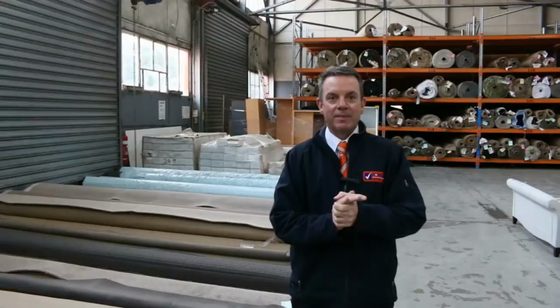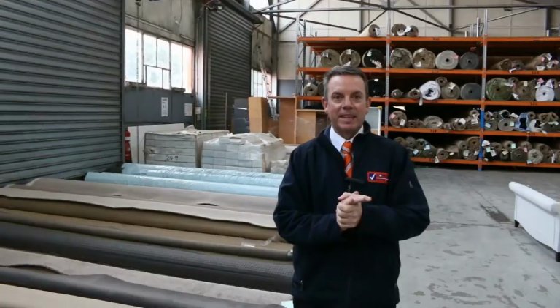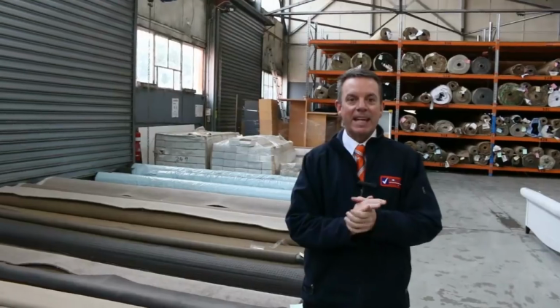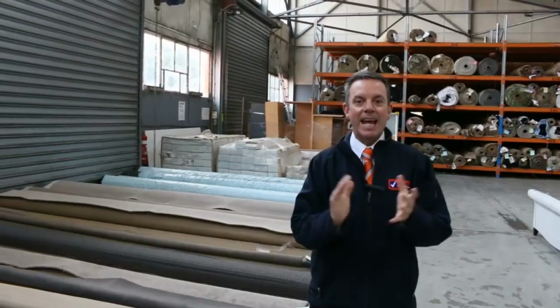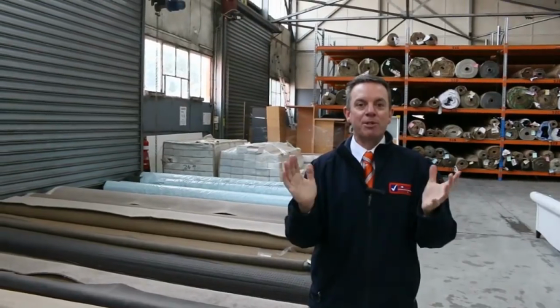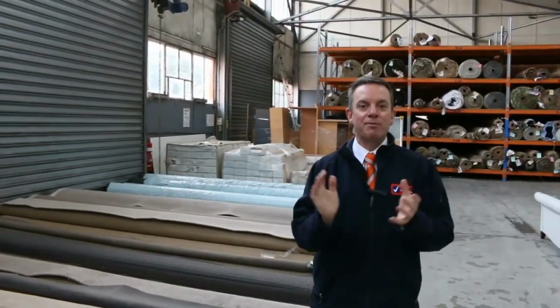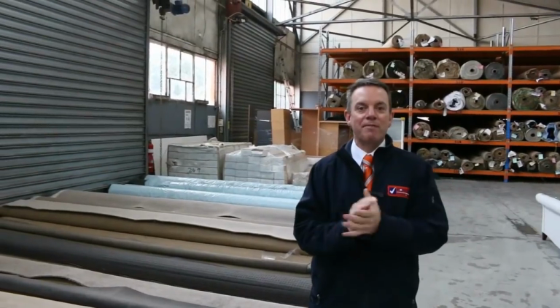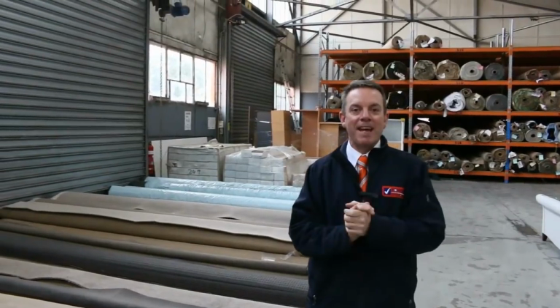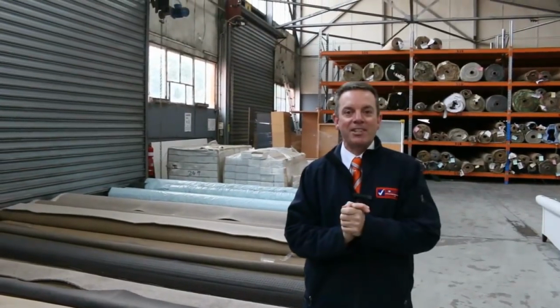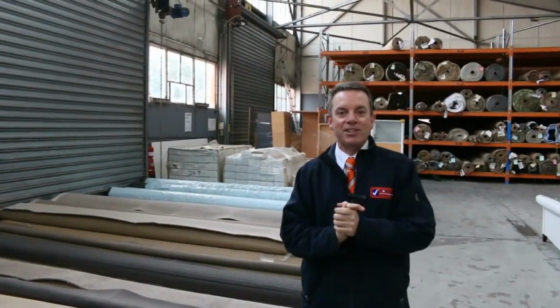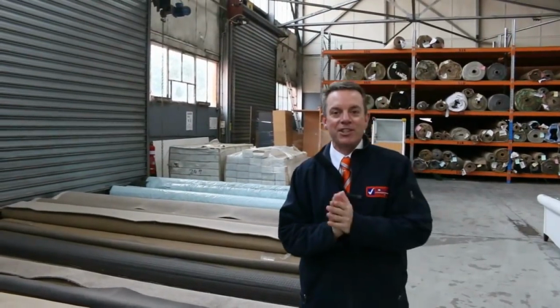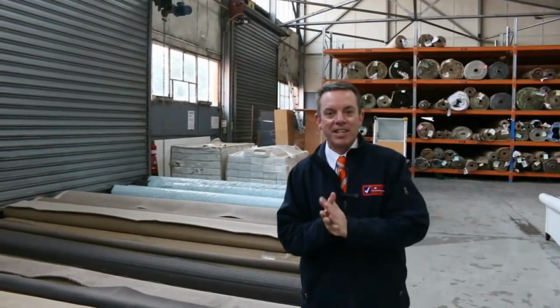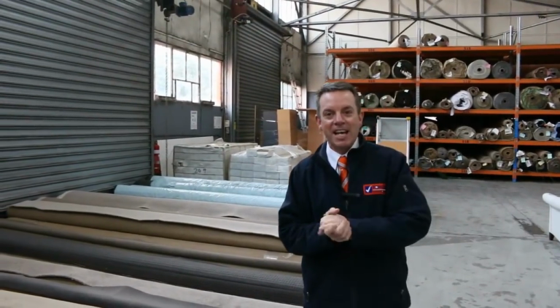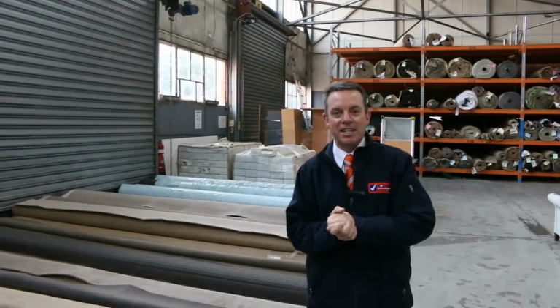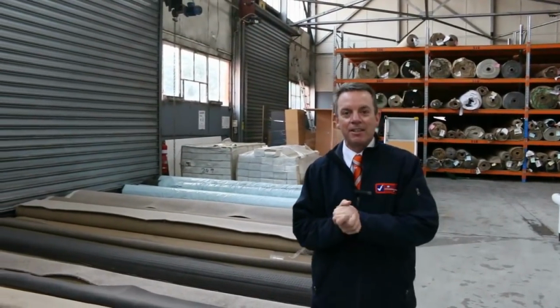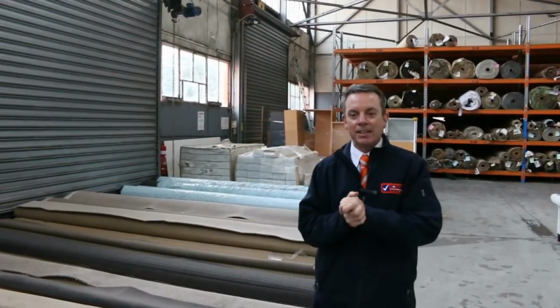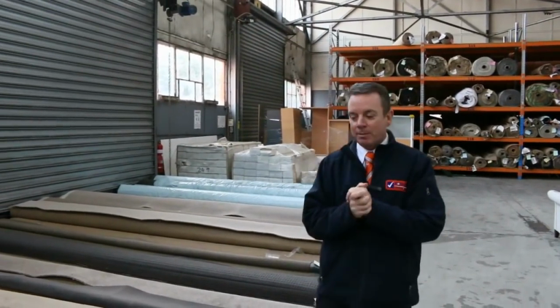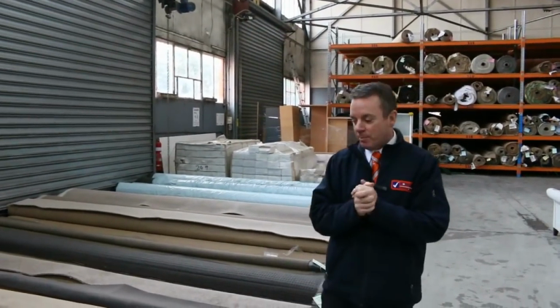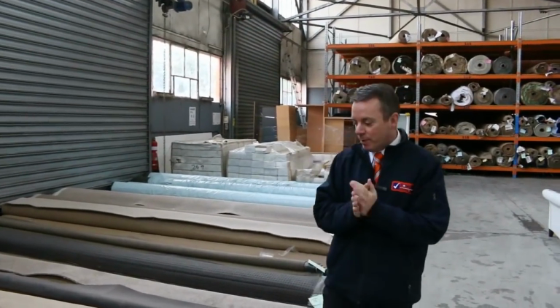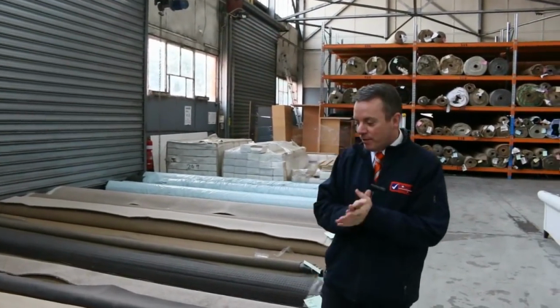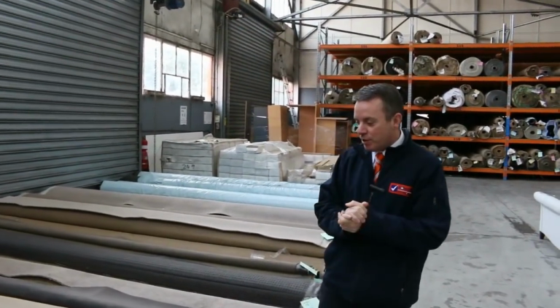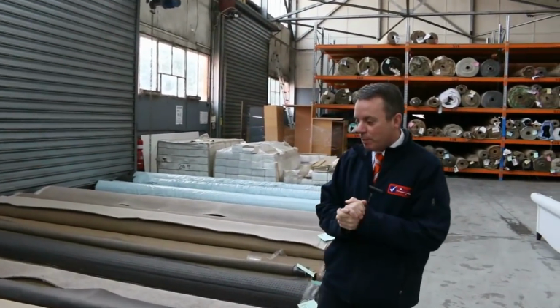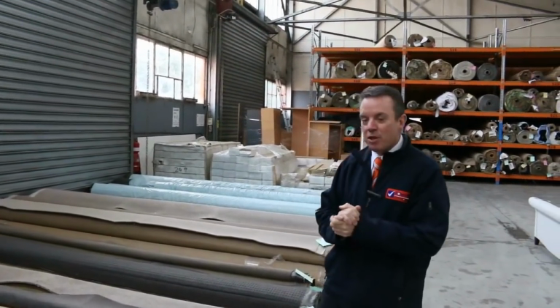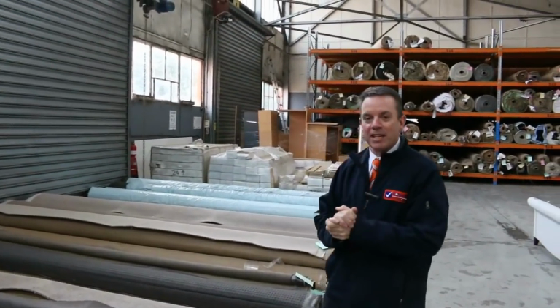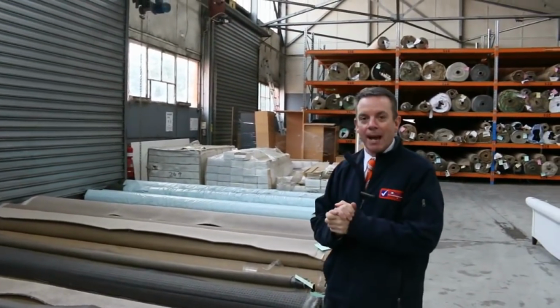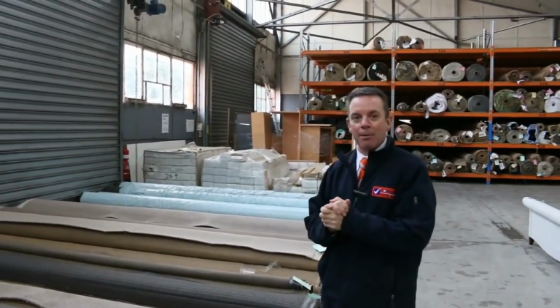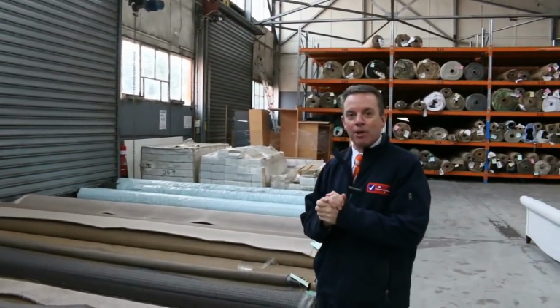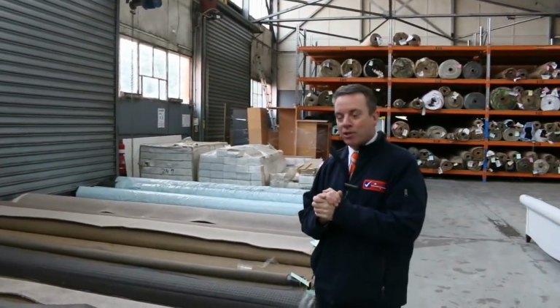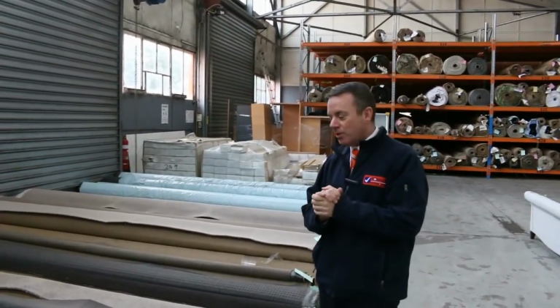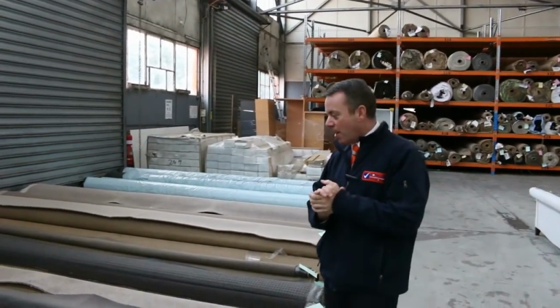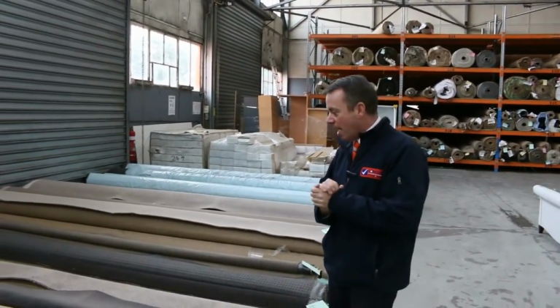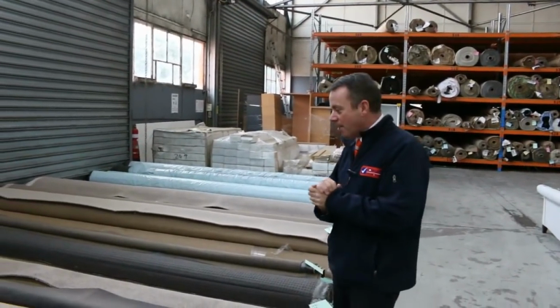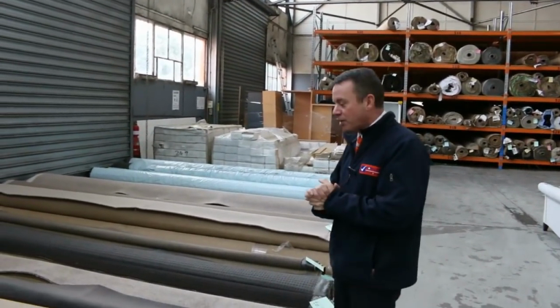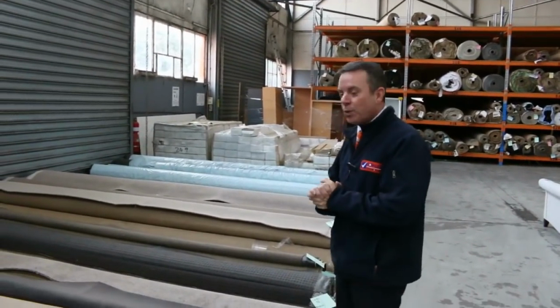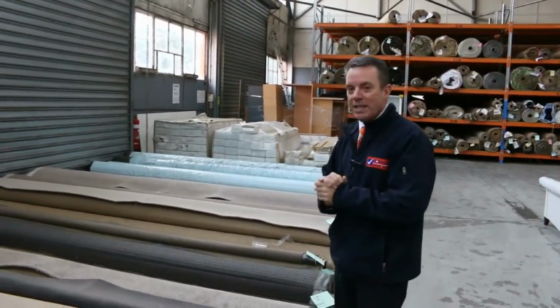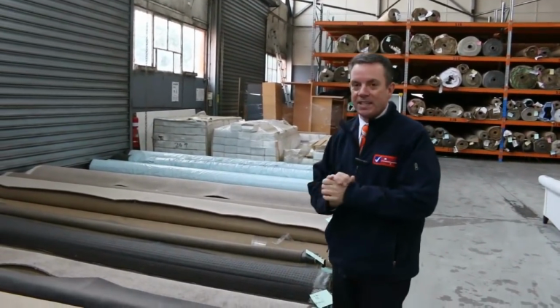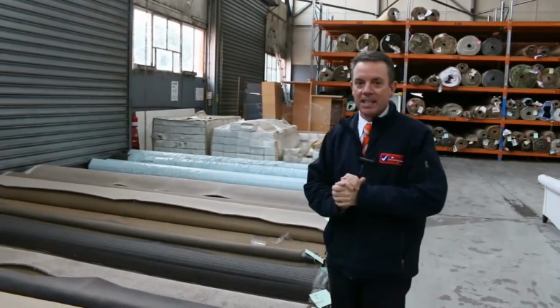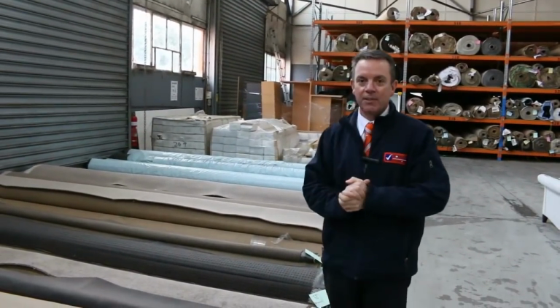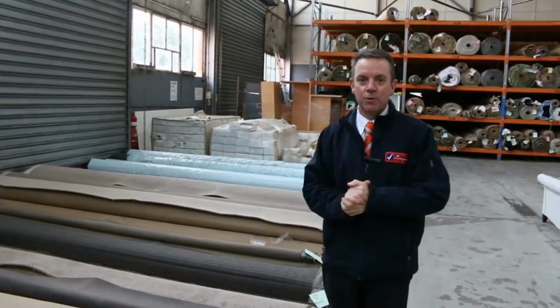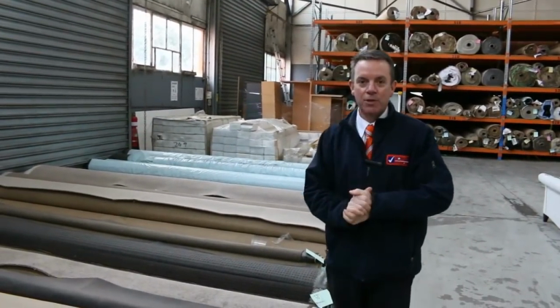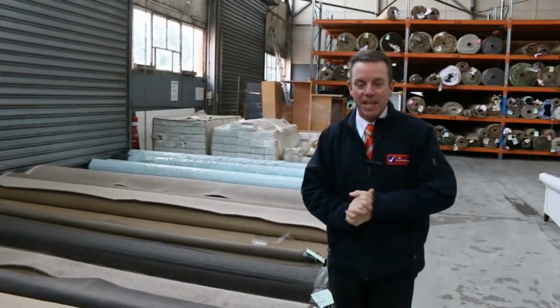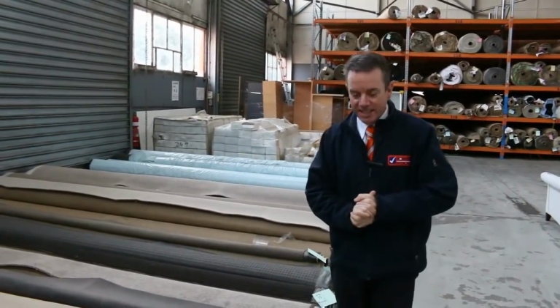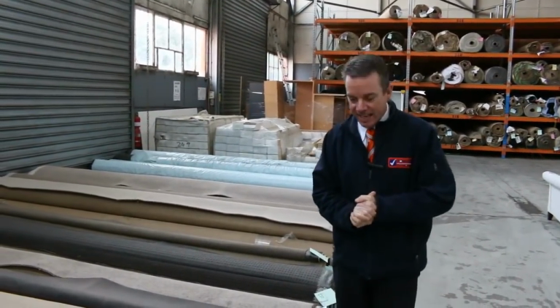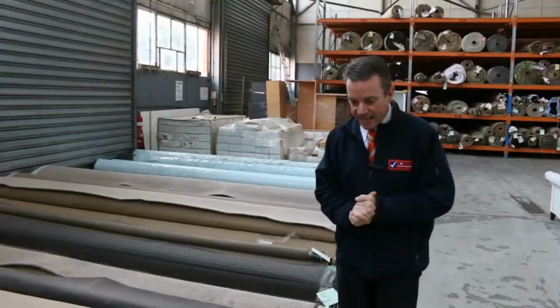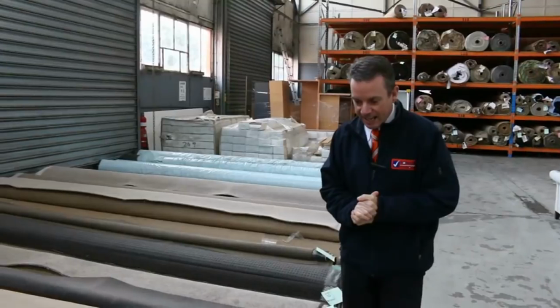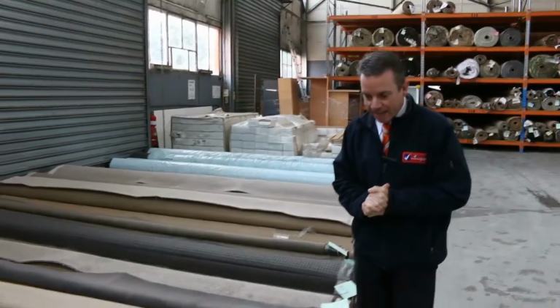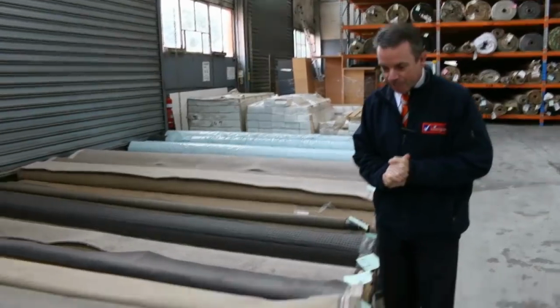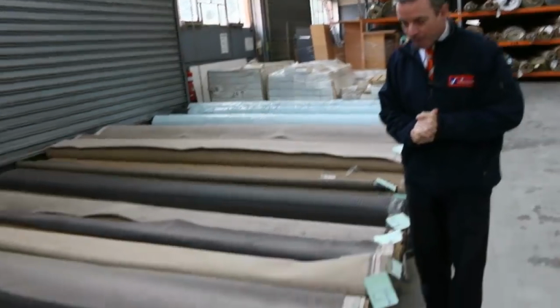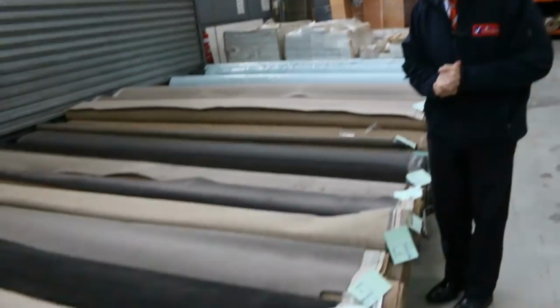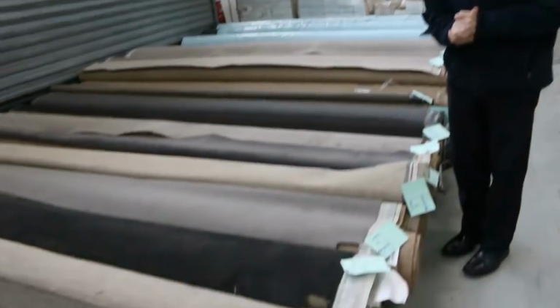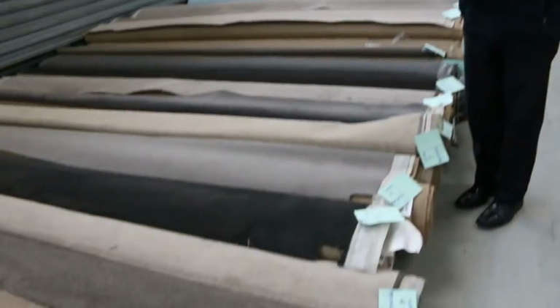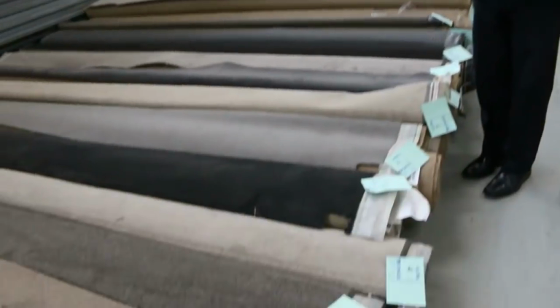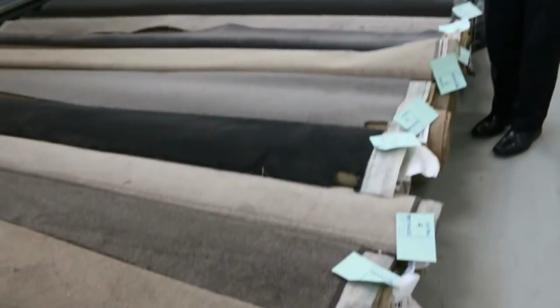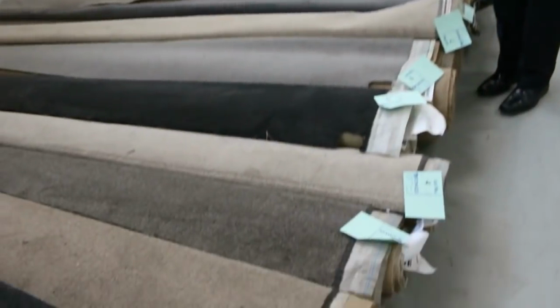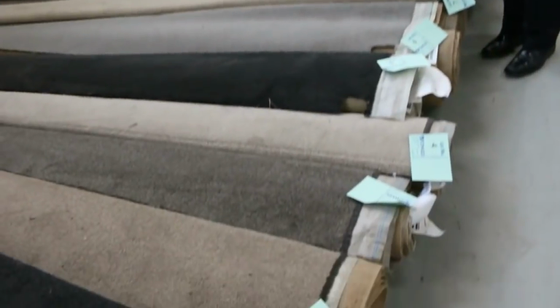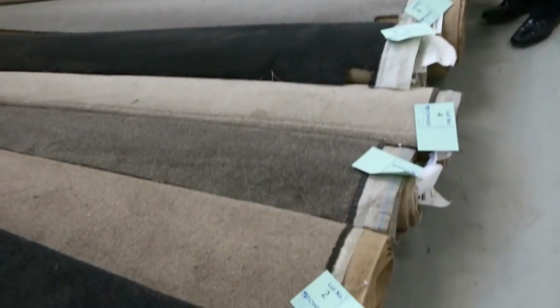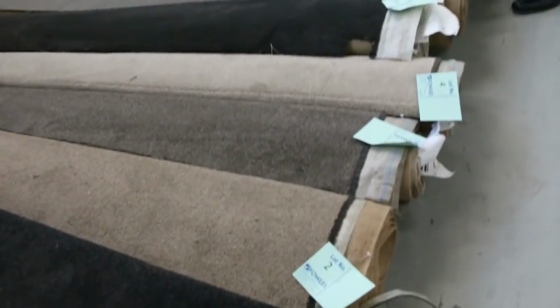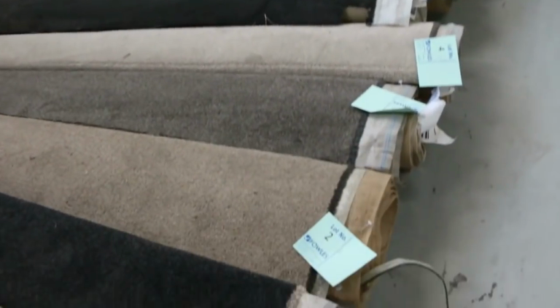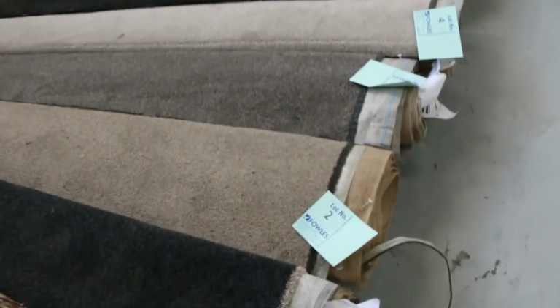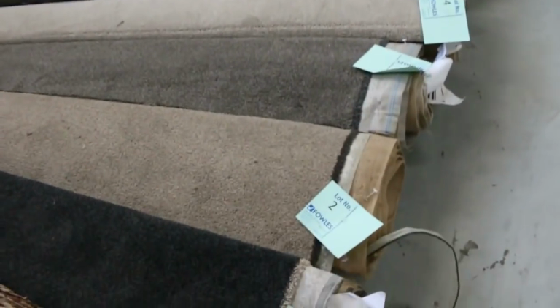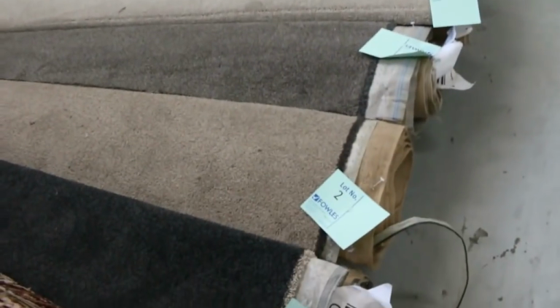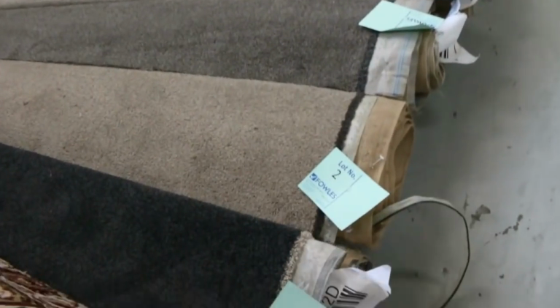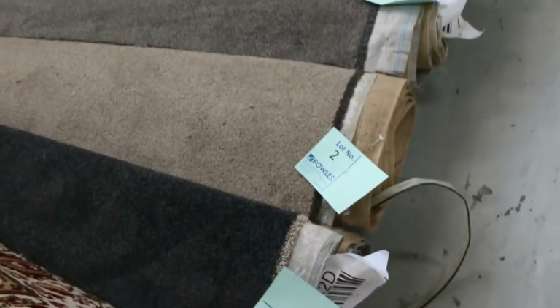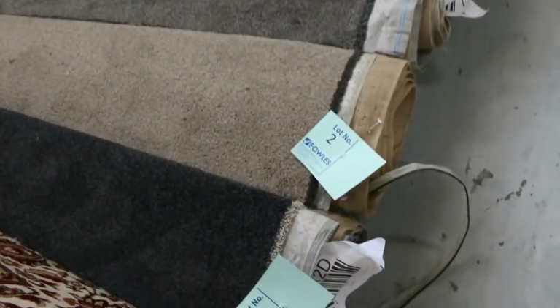G'day, I'm John from Fowles Auction Sales. Here I am to preview tomorrow's carpet auction, the 22nd of August at 10am. Let's have a look at our off-cuts.